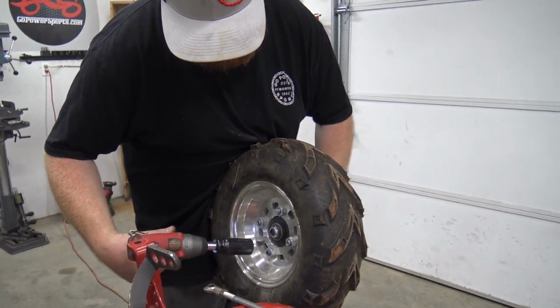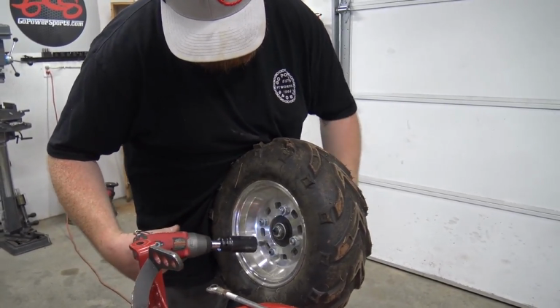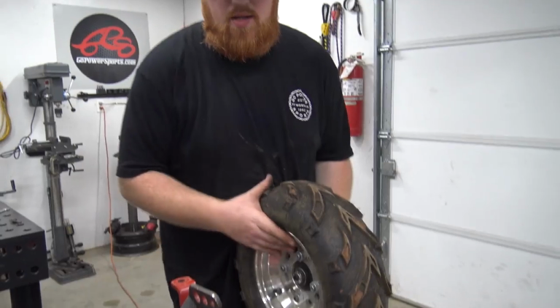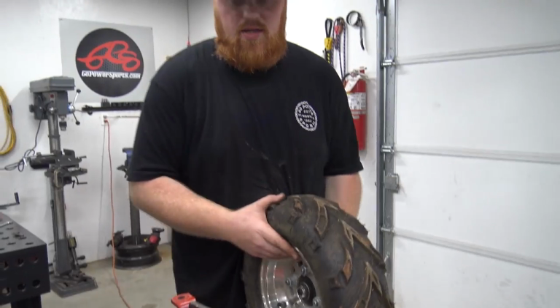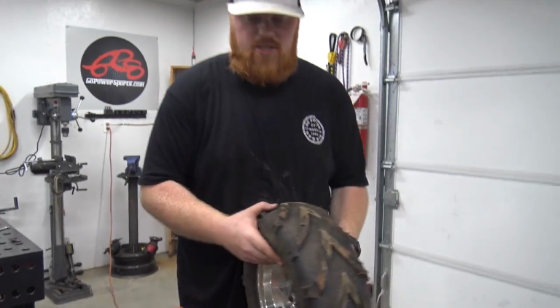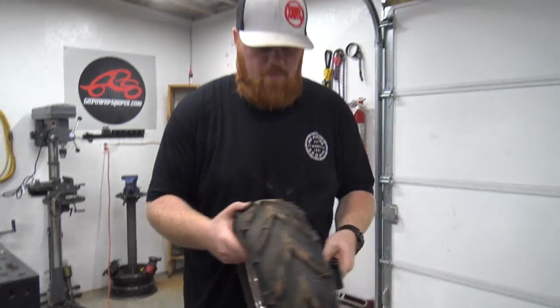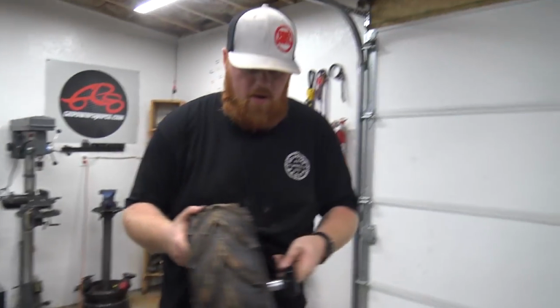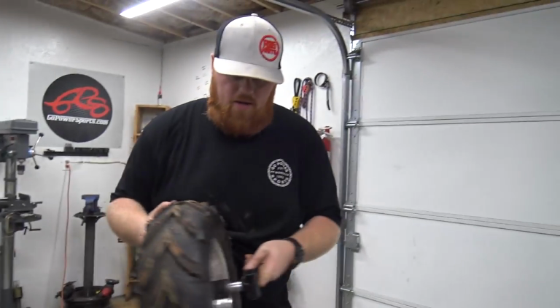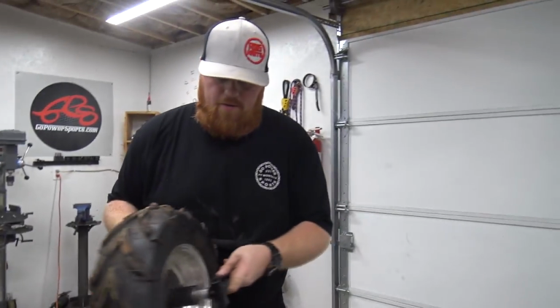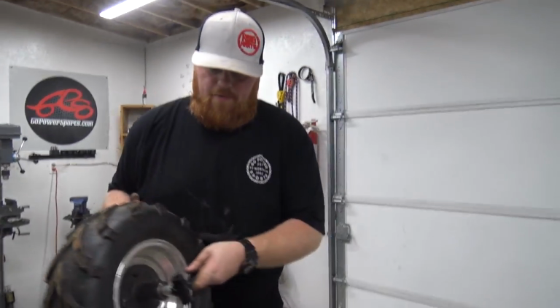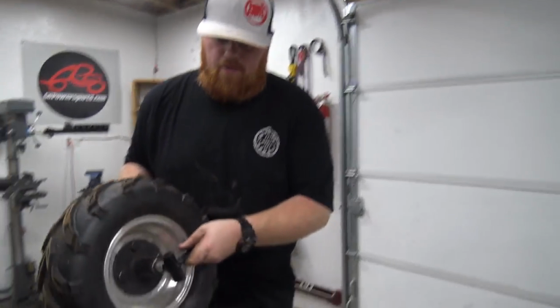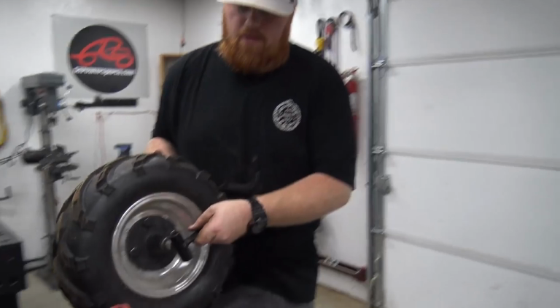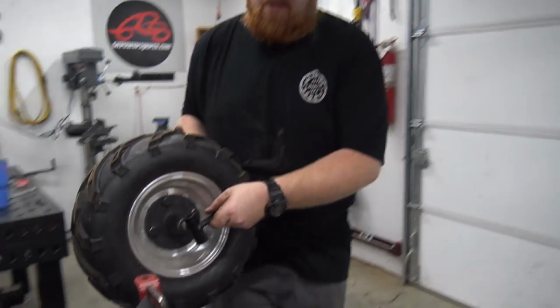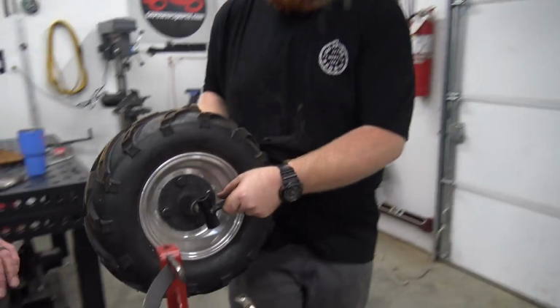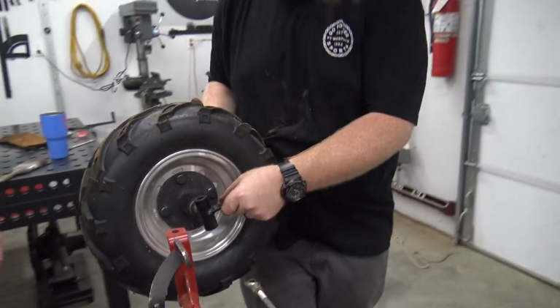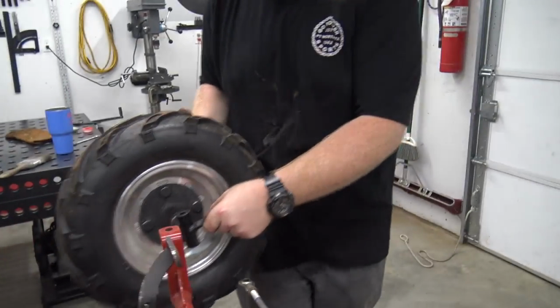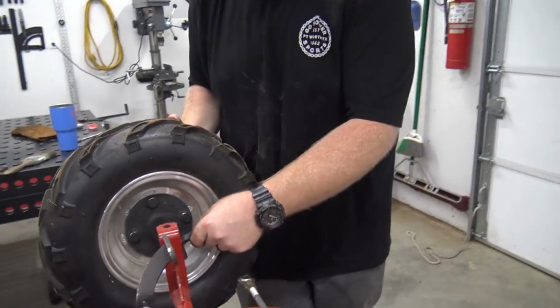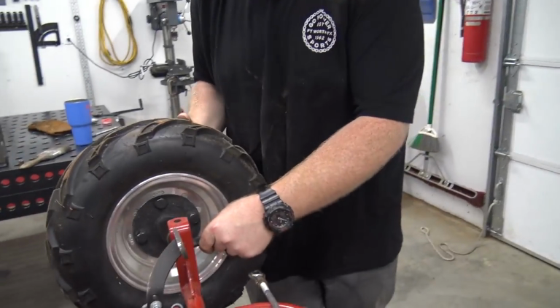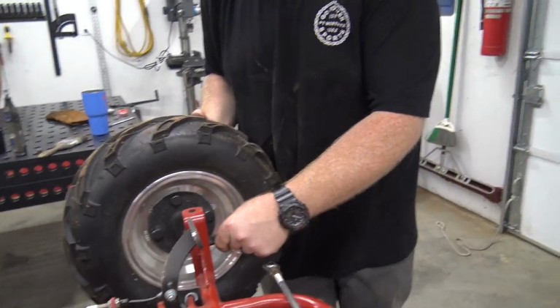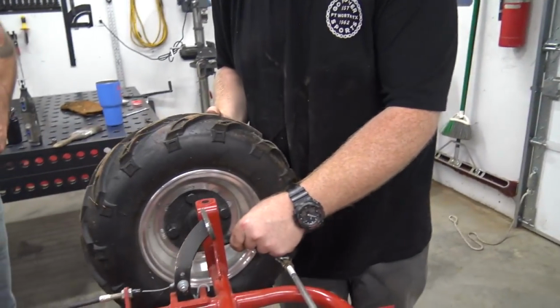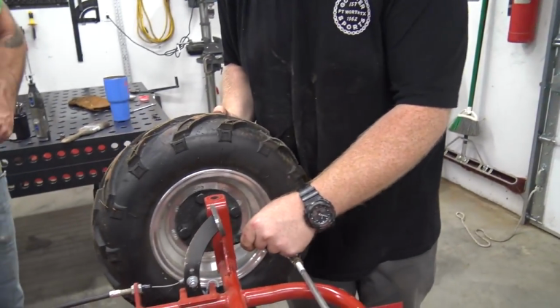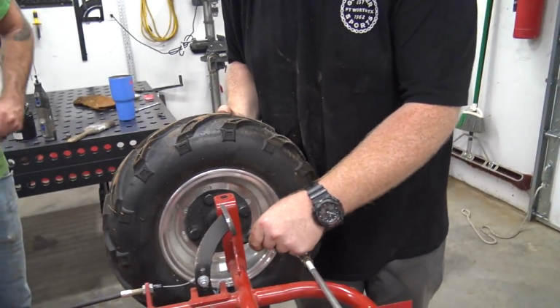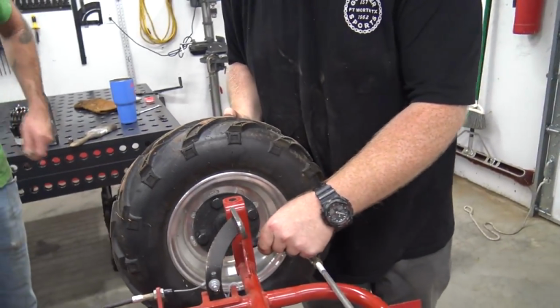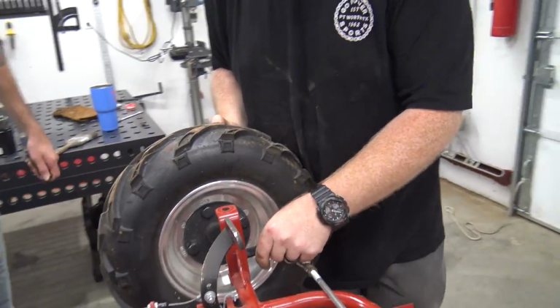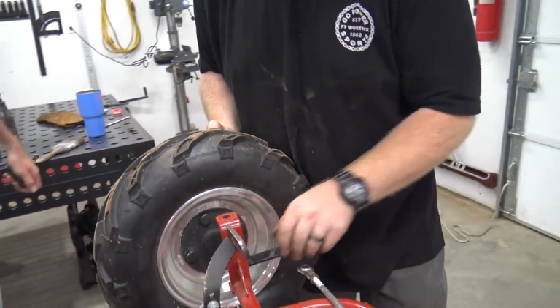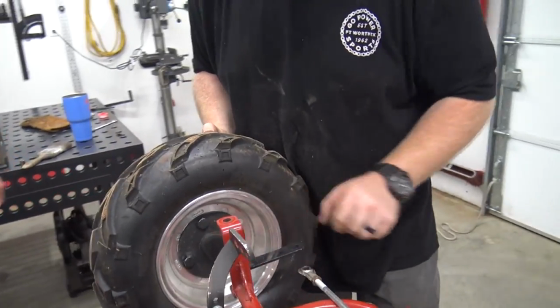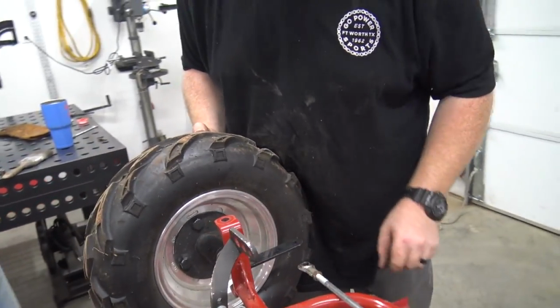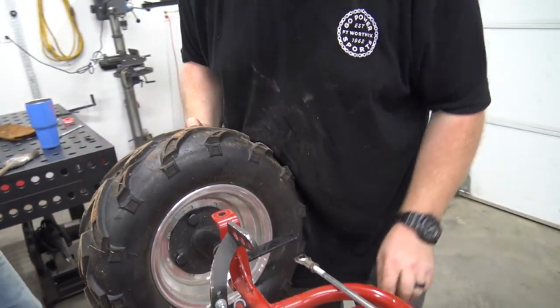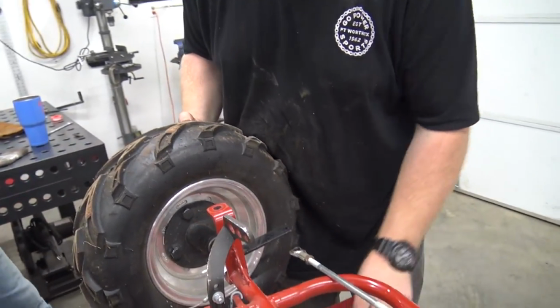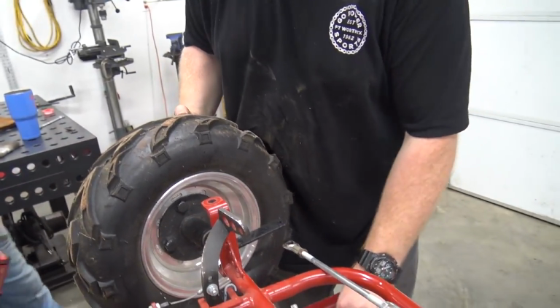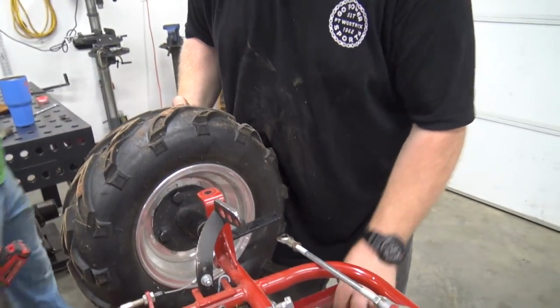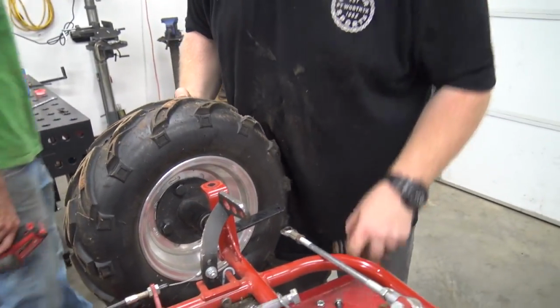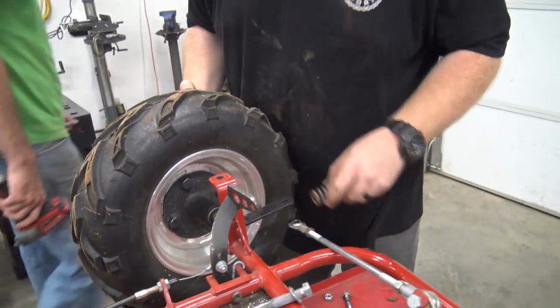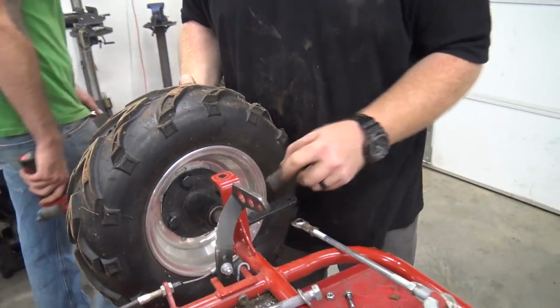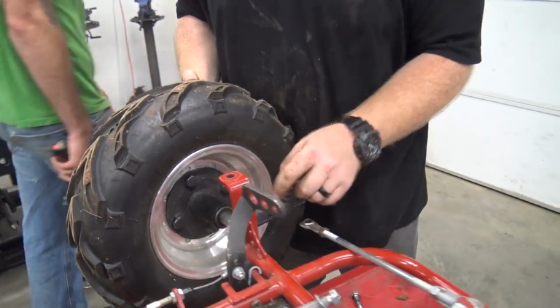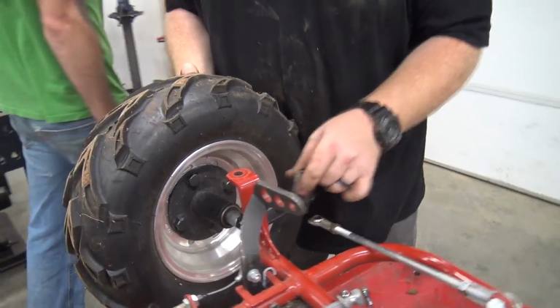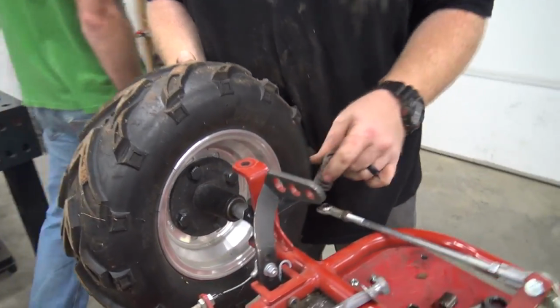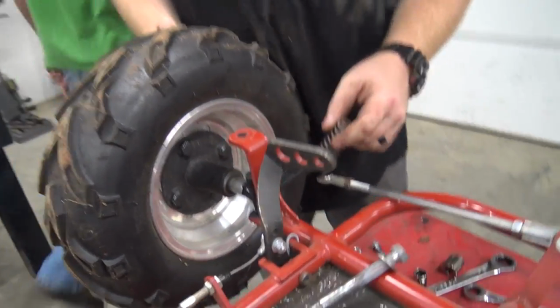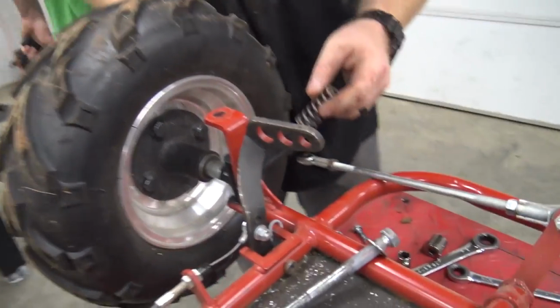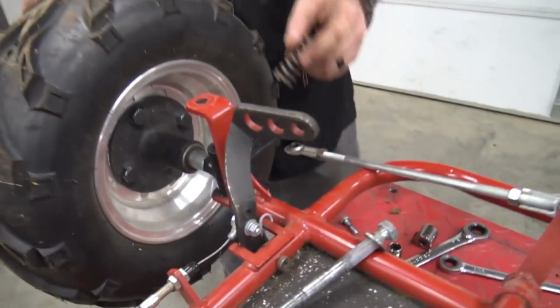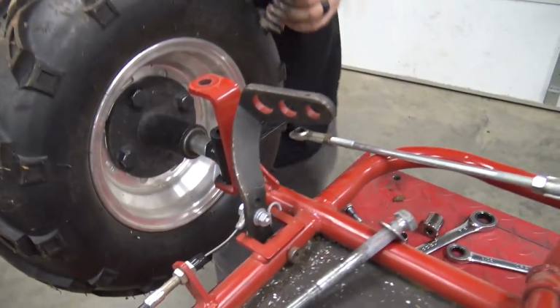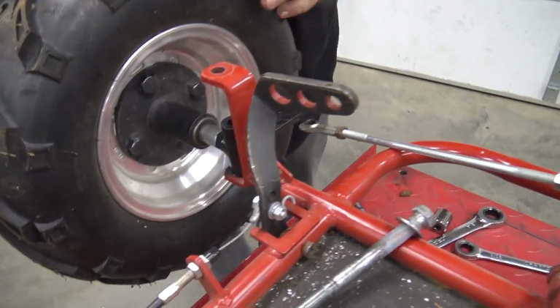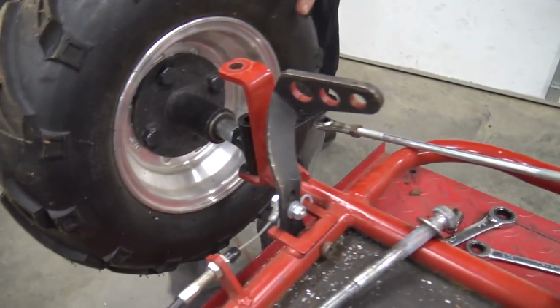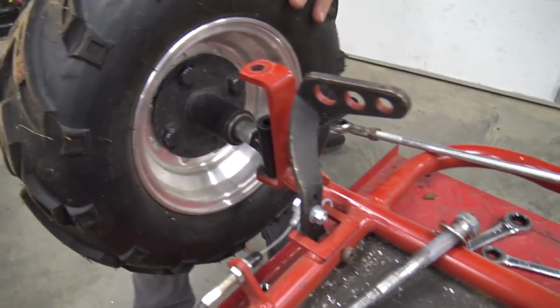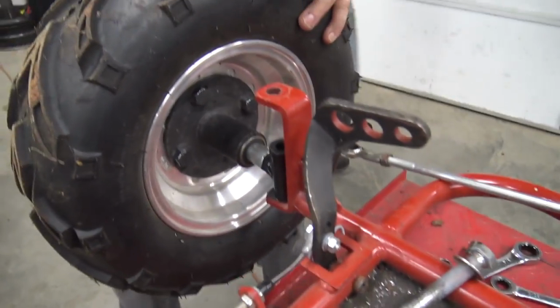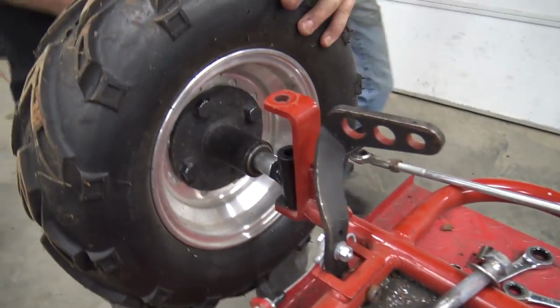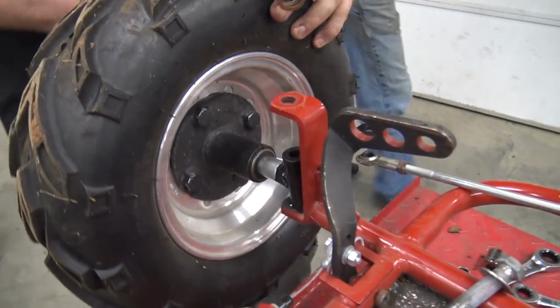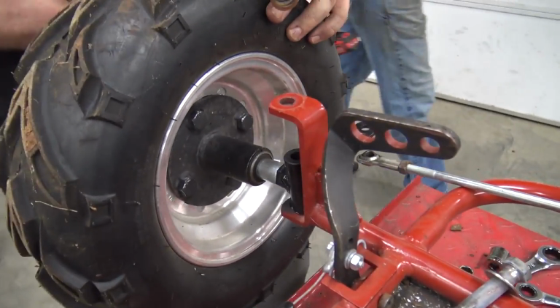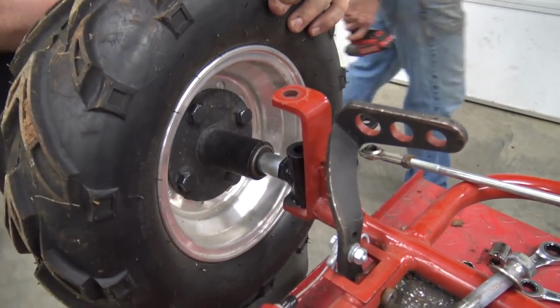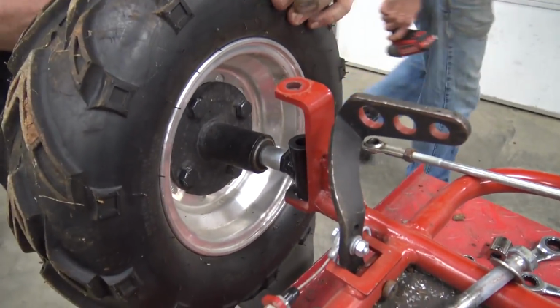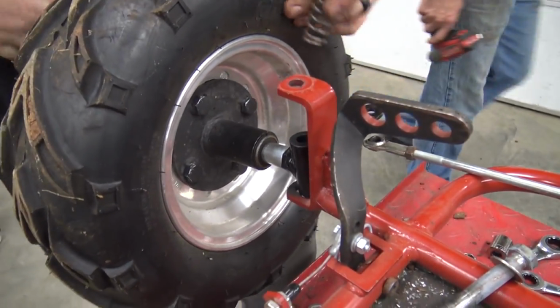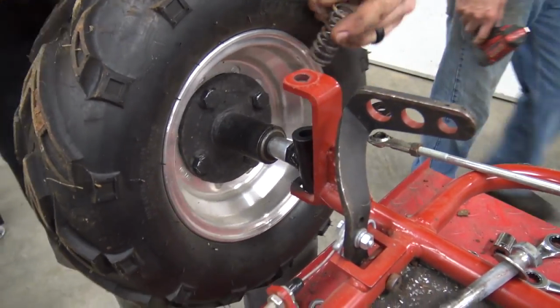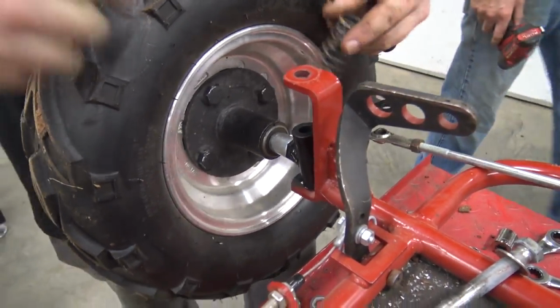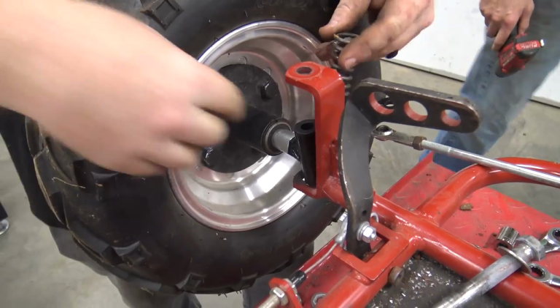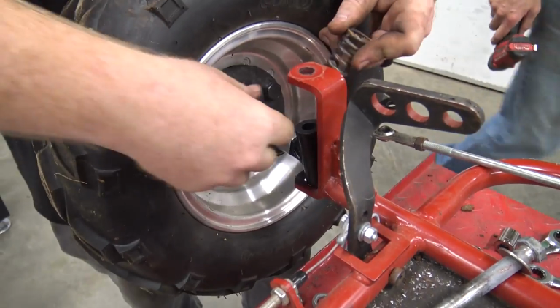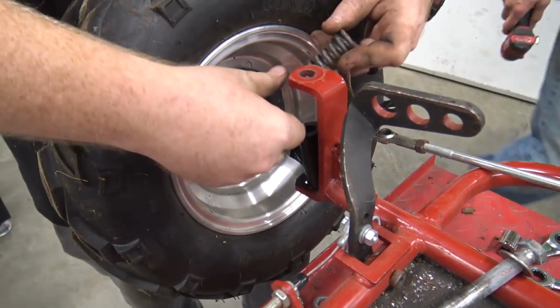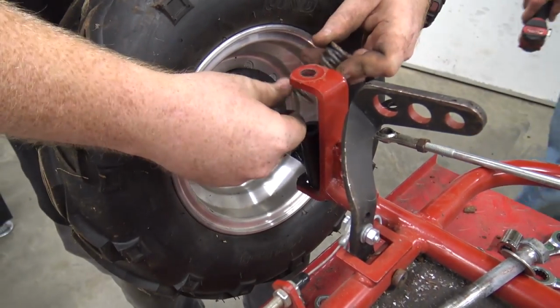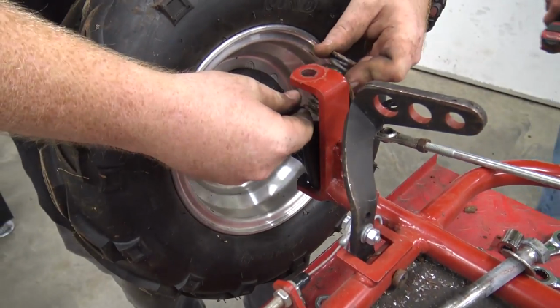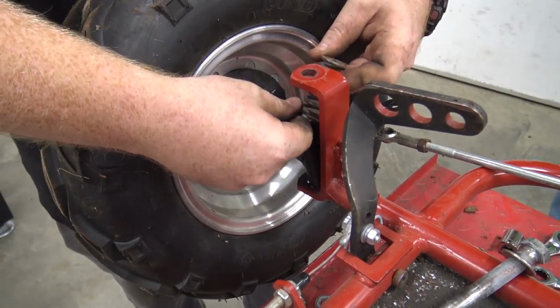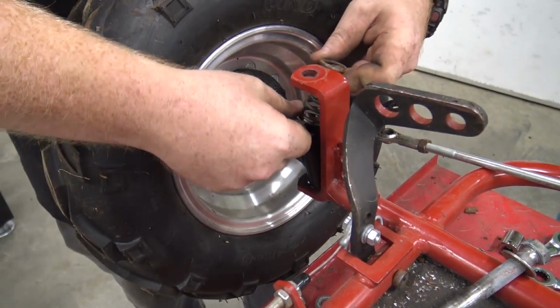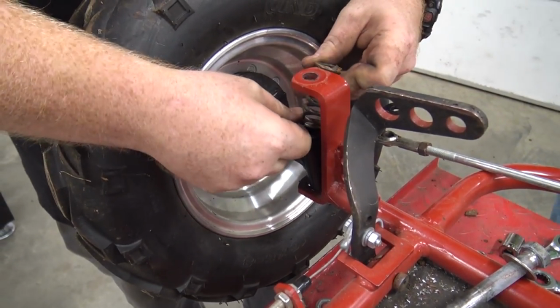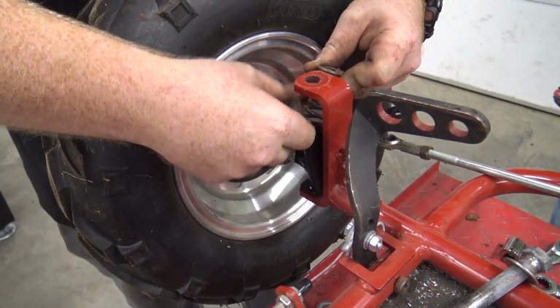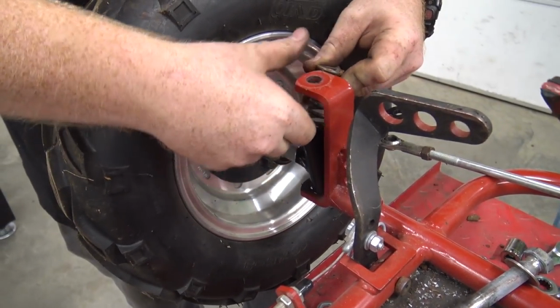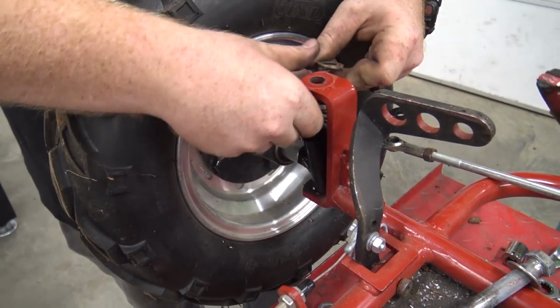The springer front ends can be a little bit of a pickle because you've got to kind of press the spring in there.